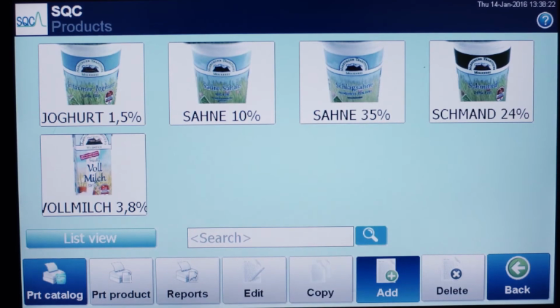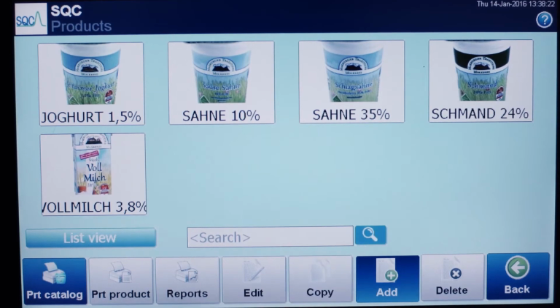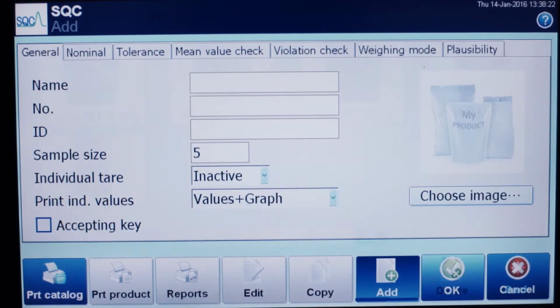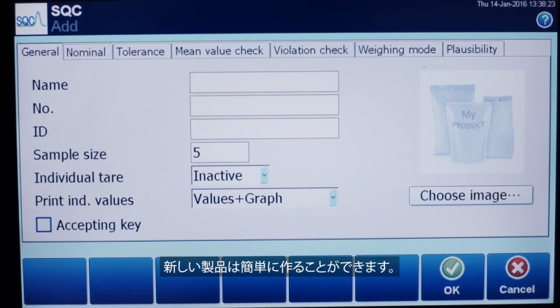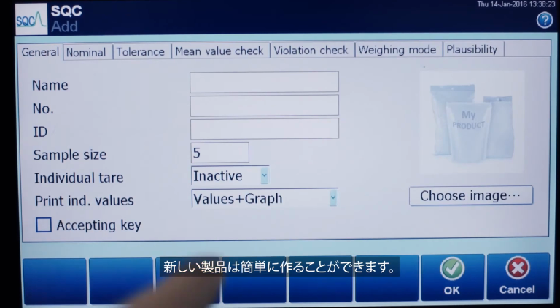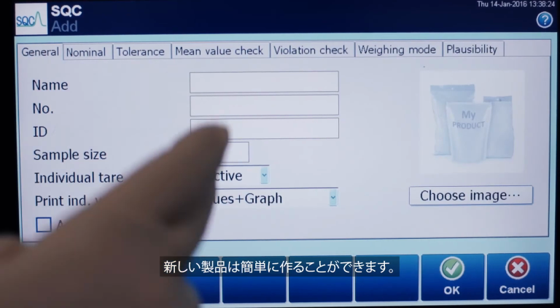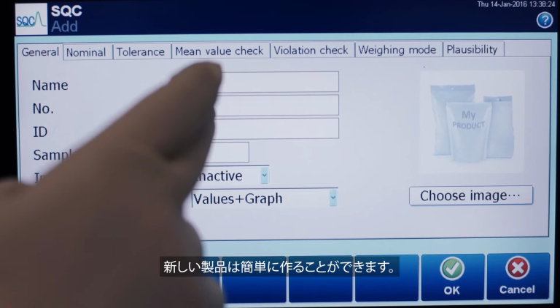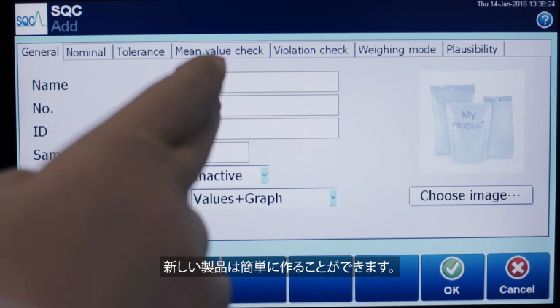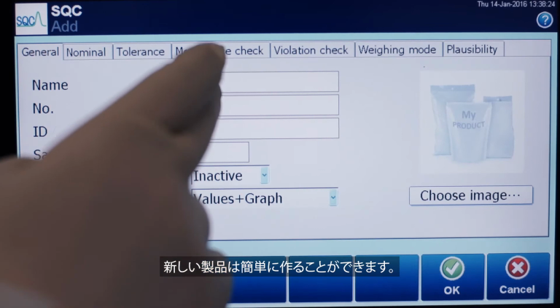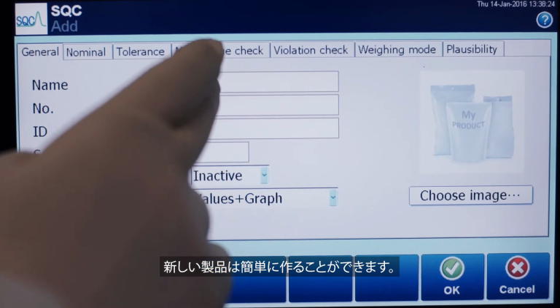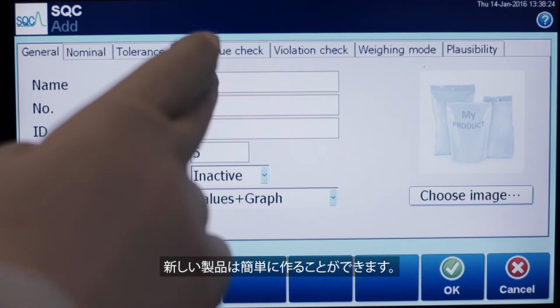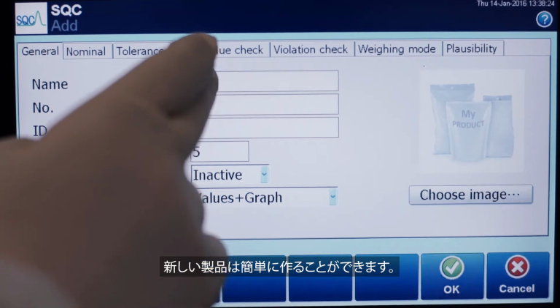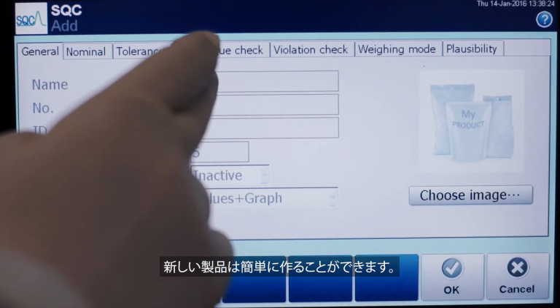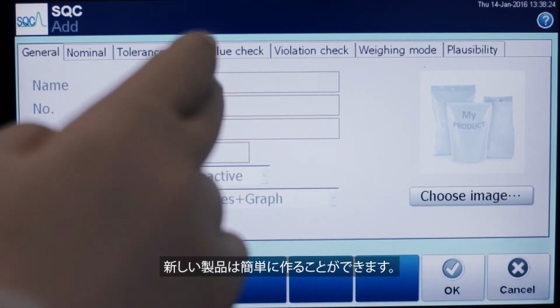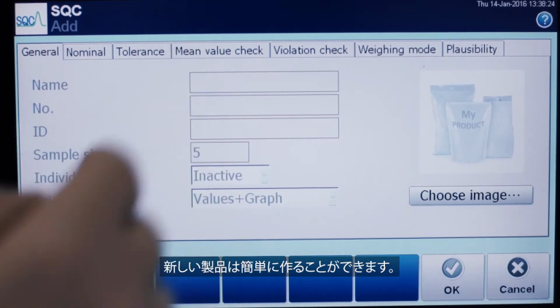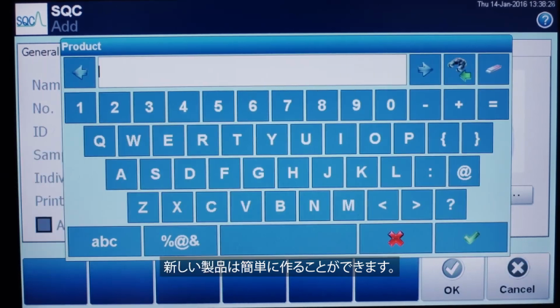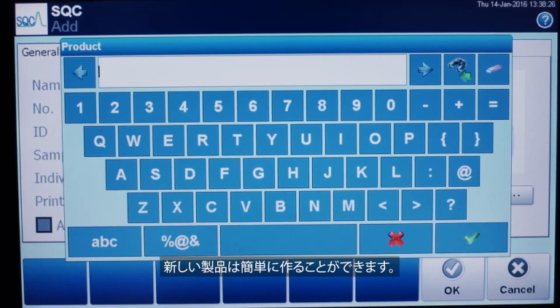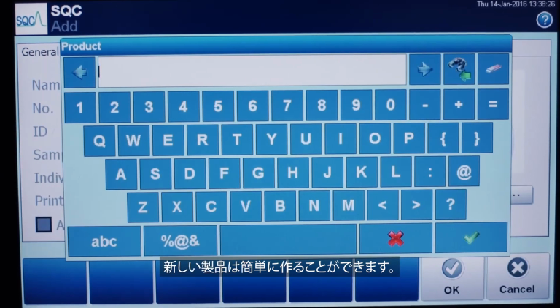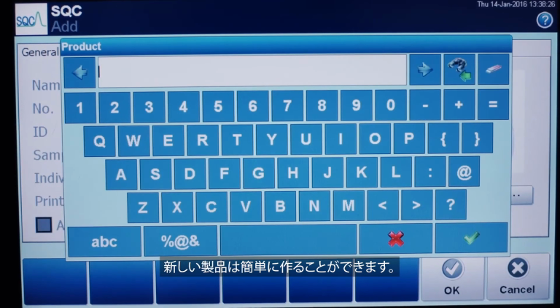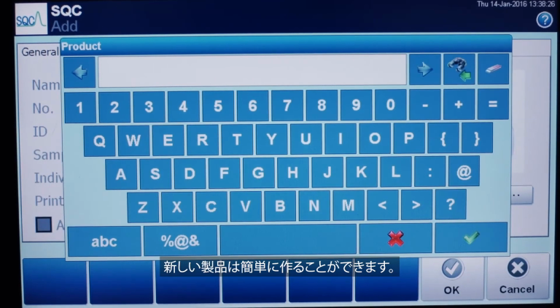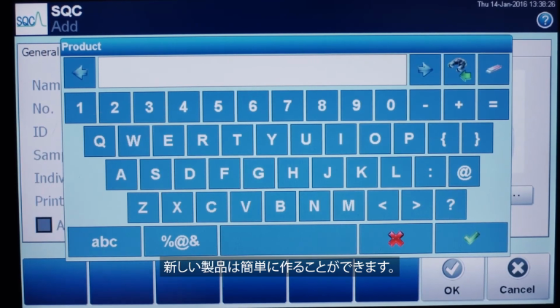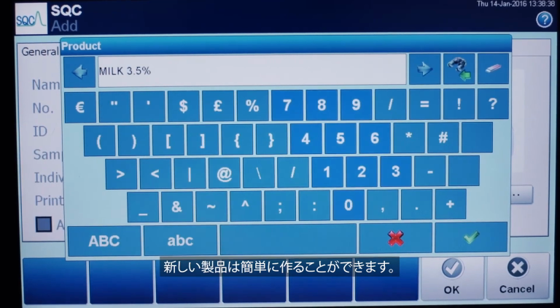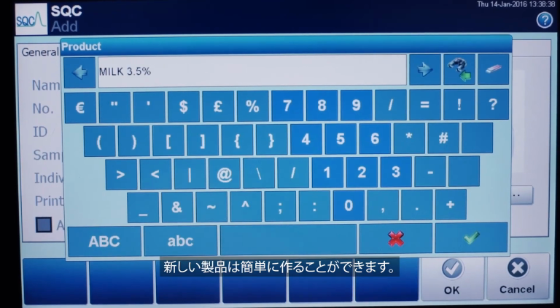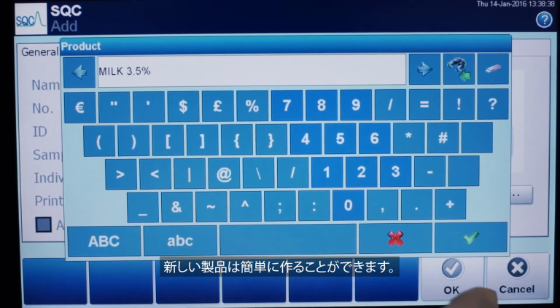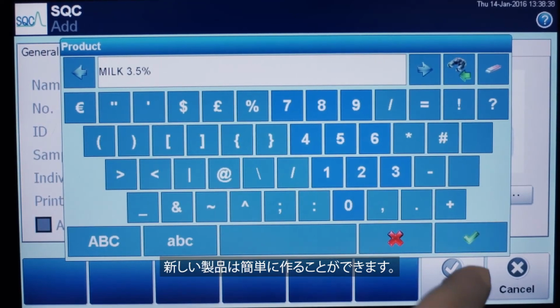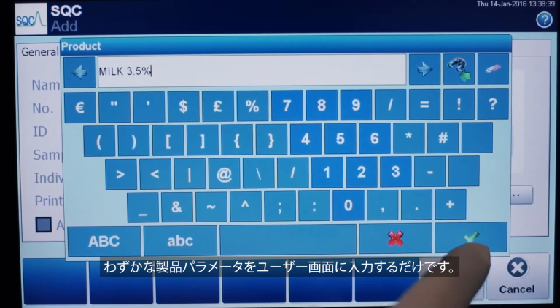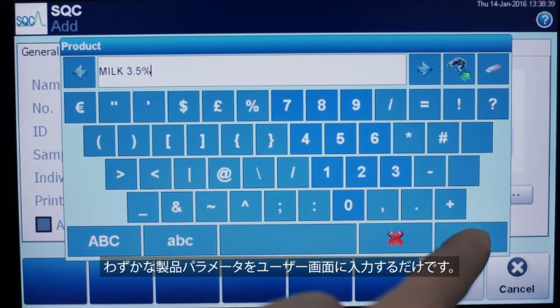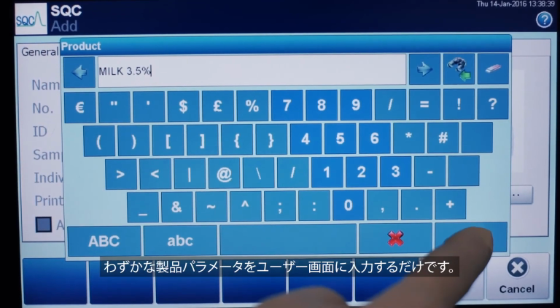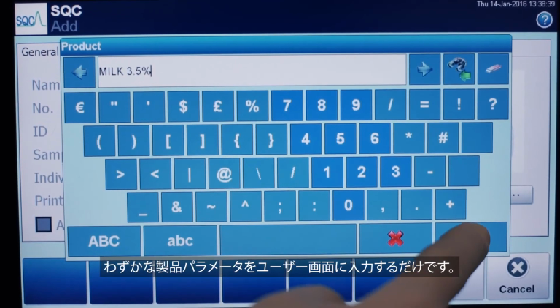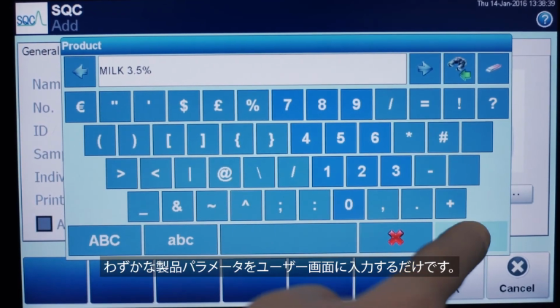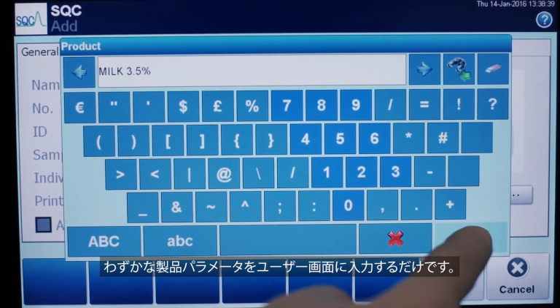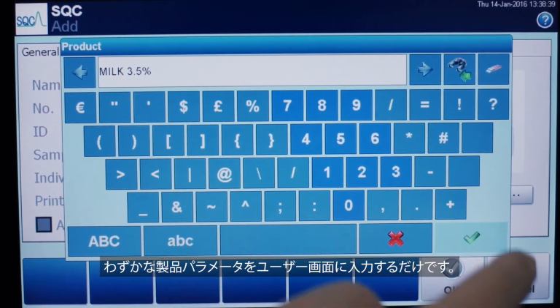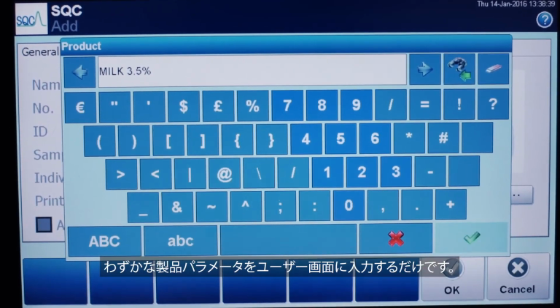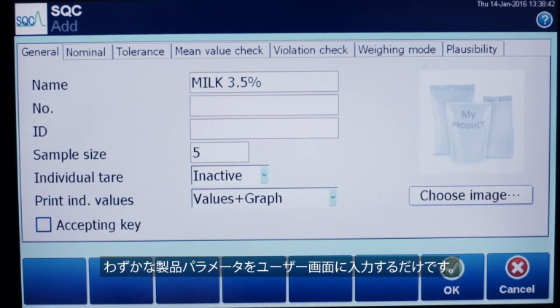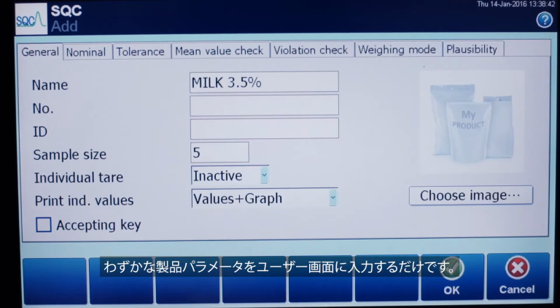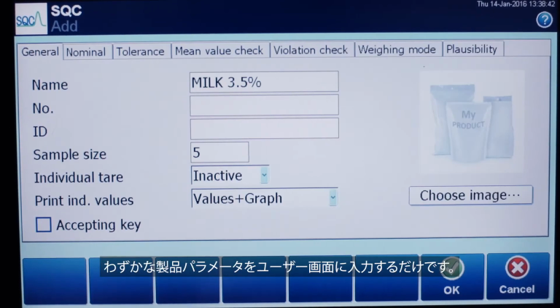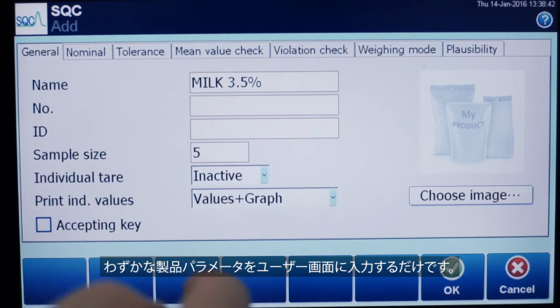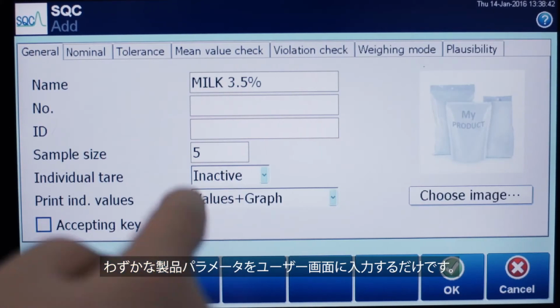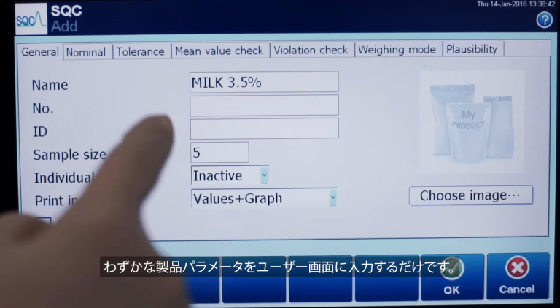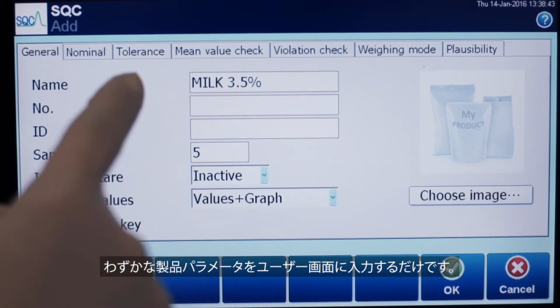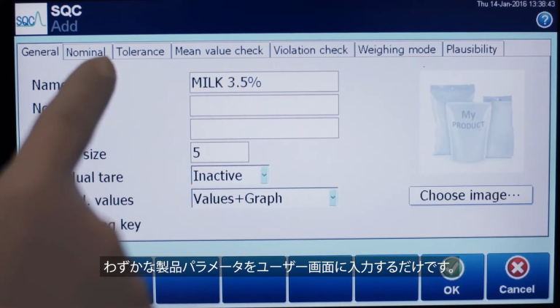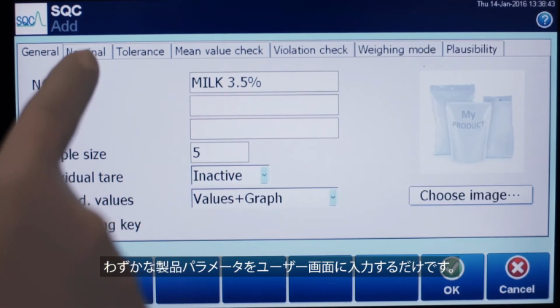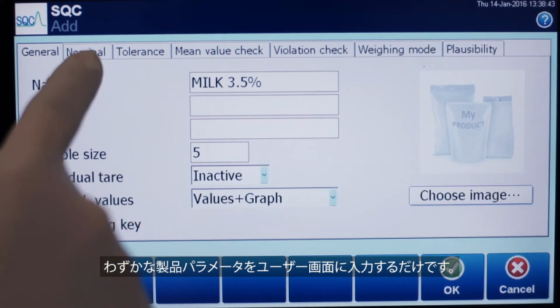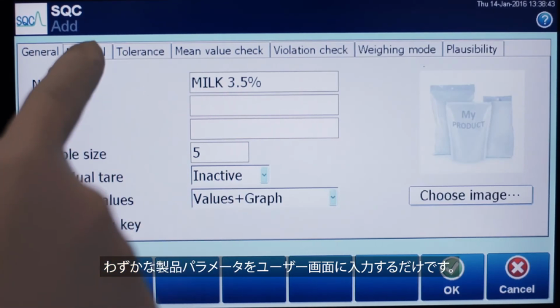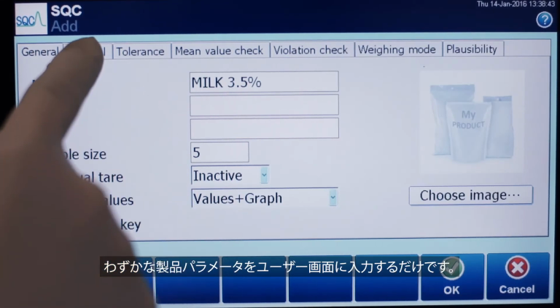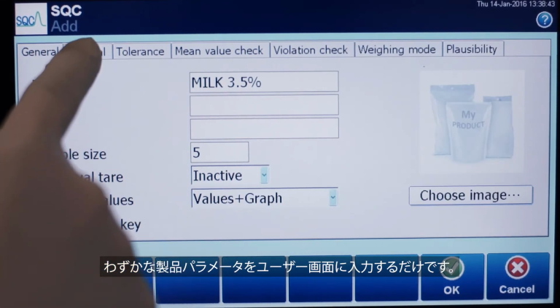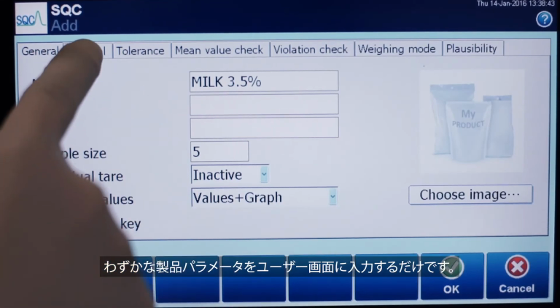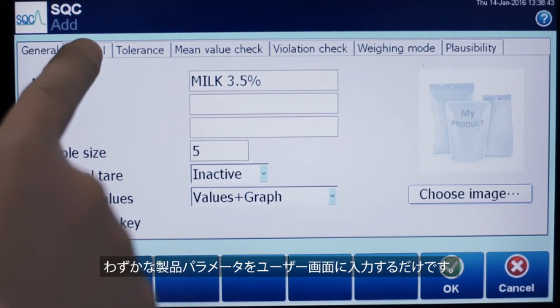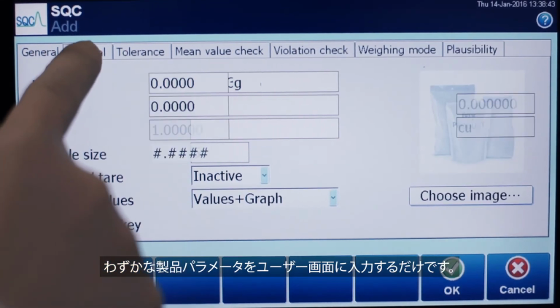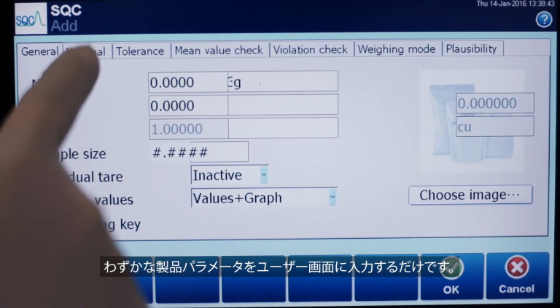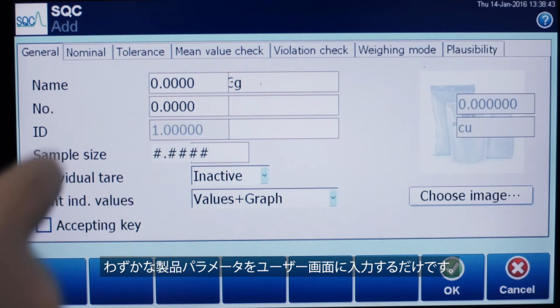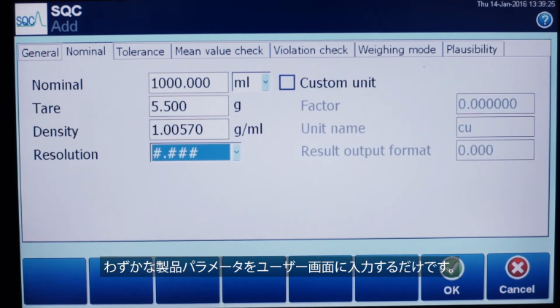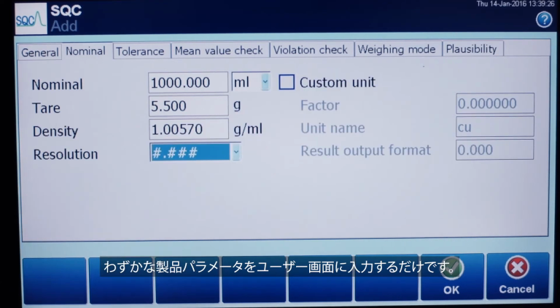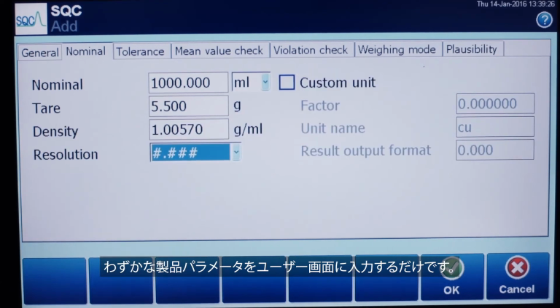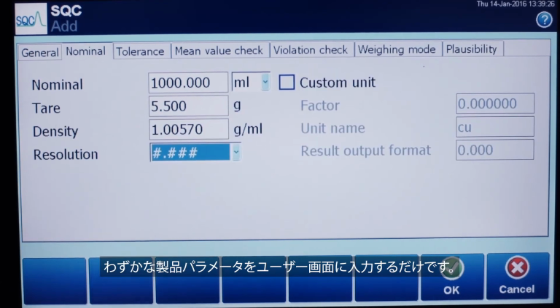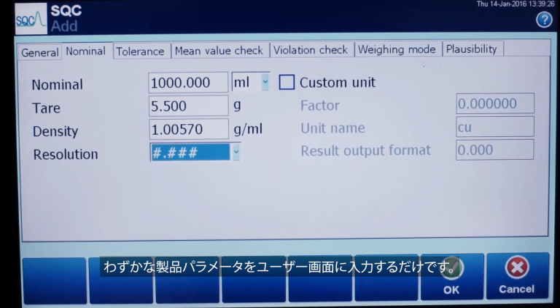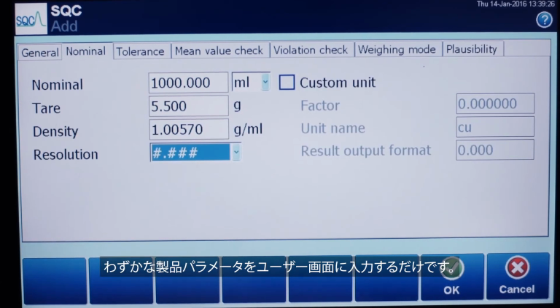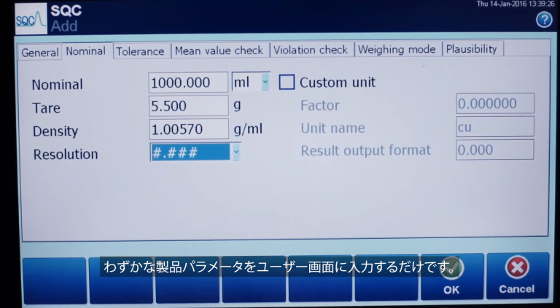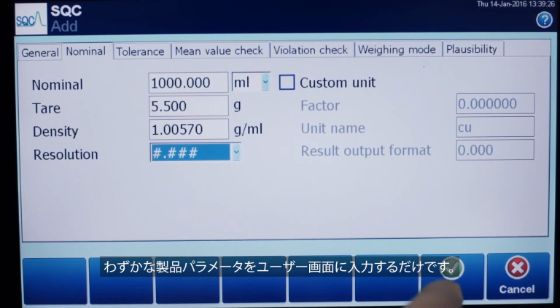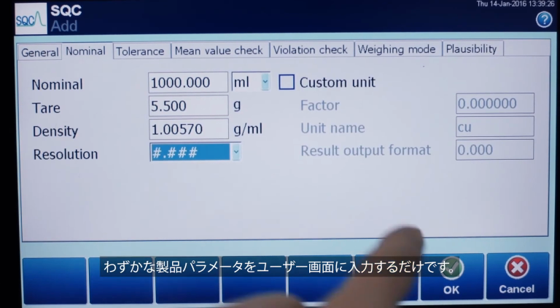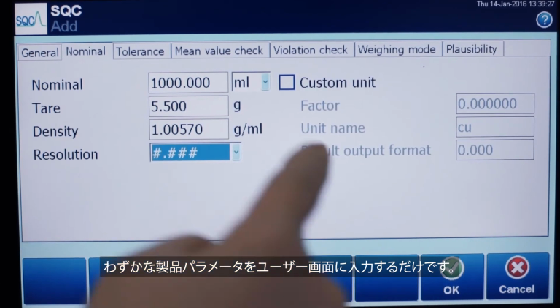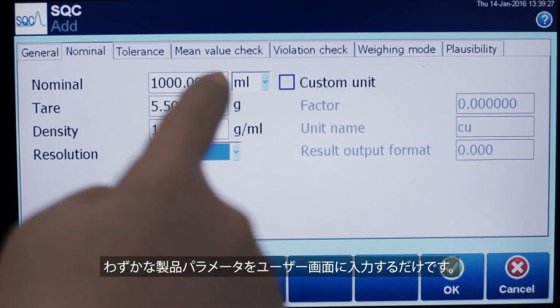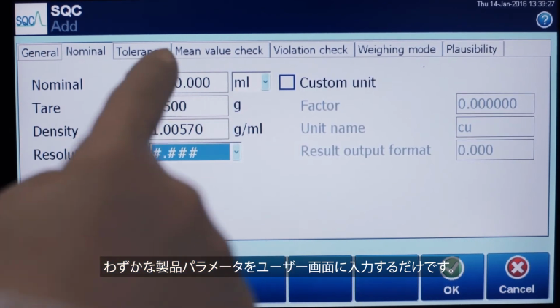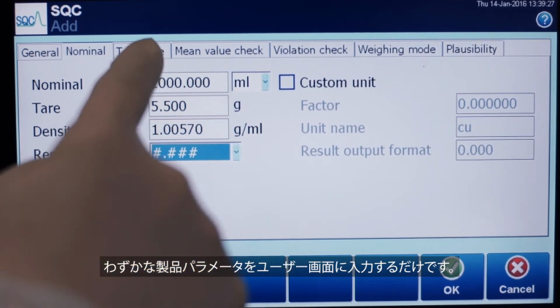New products can easily be created. Only a few product parameters have to be entered into the well-structured user screen.